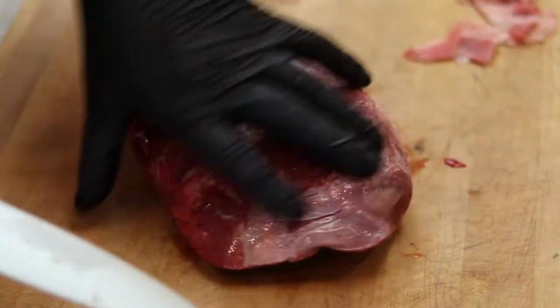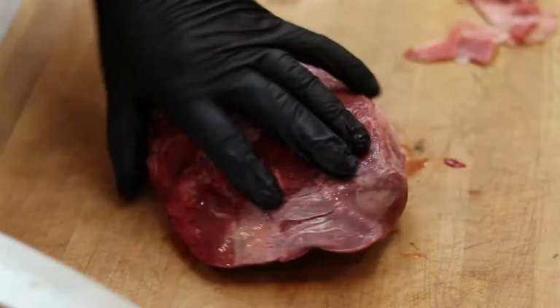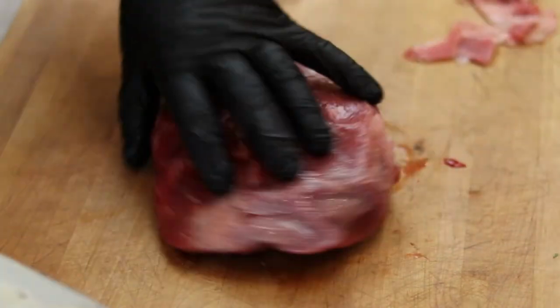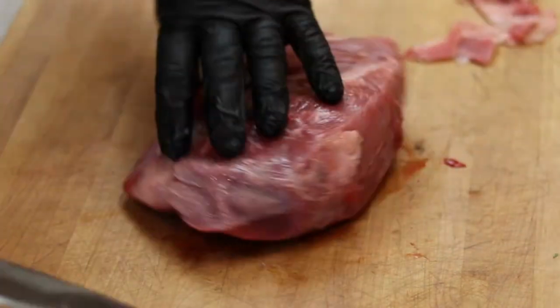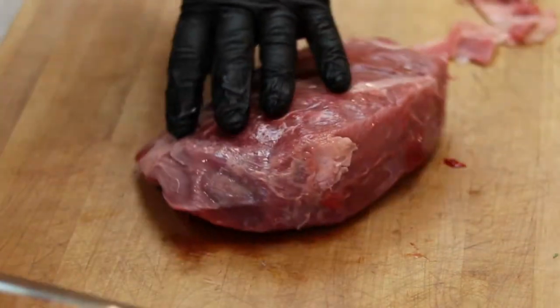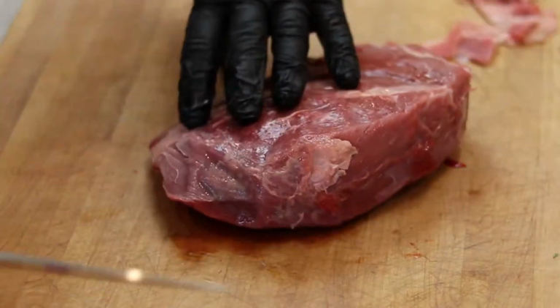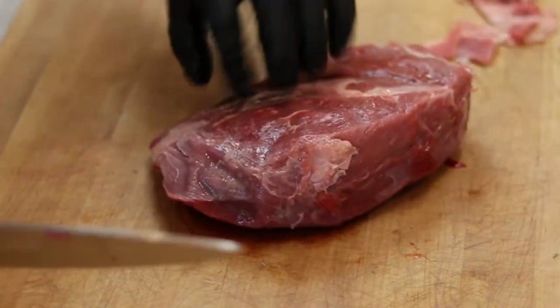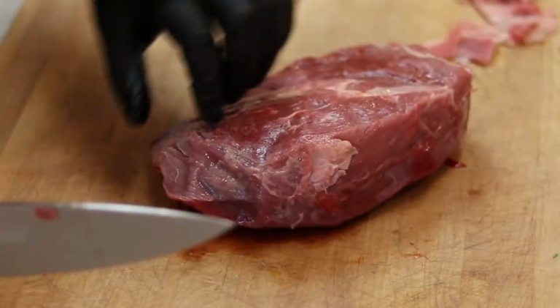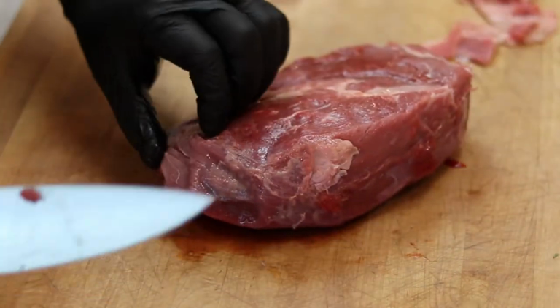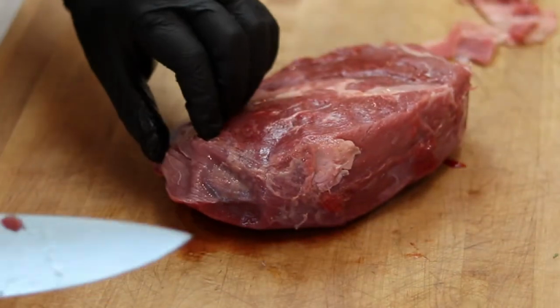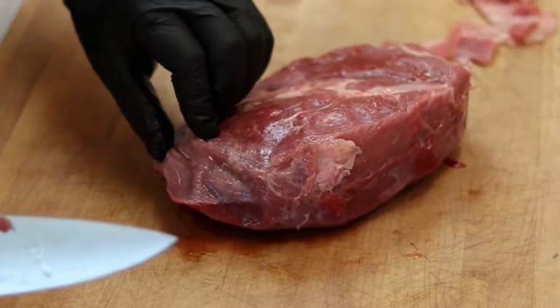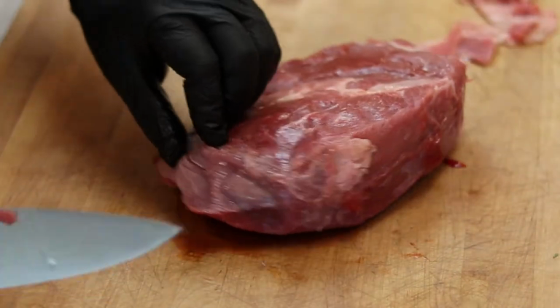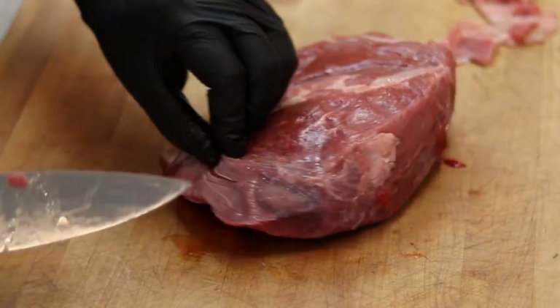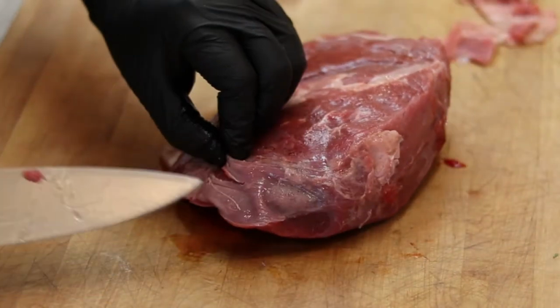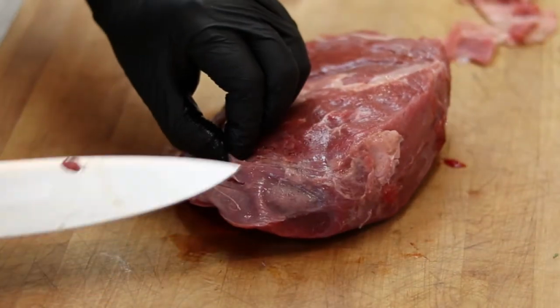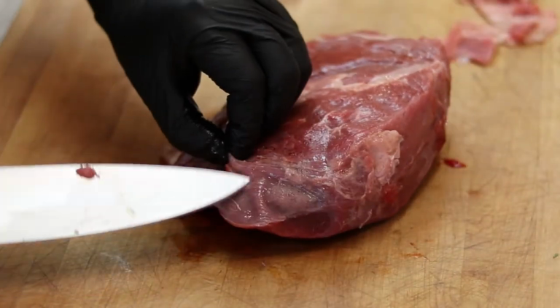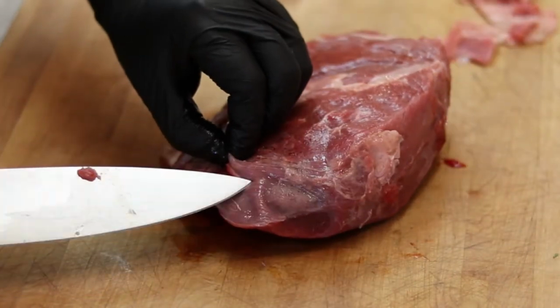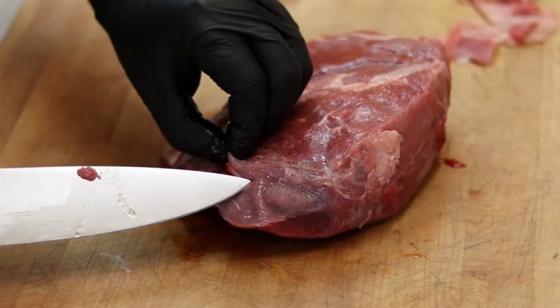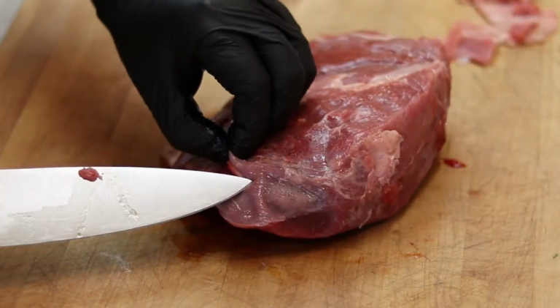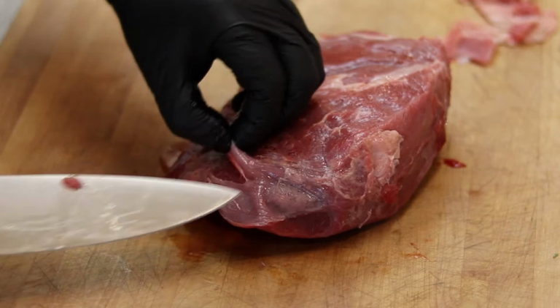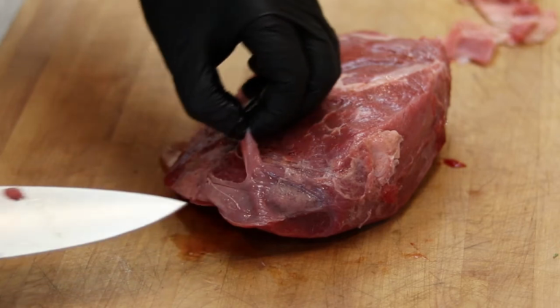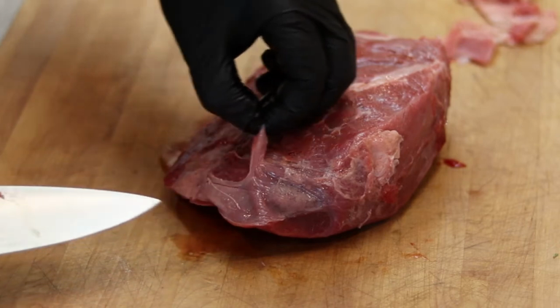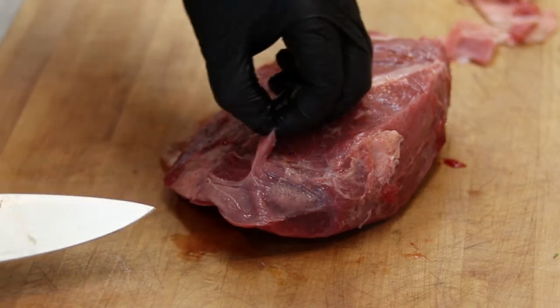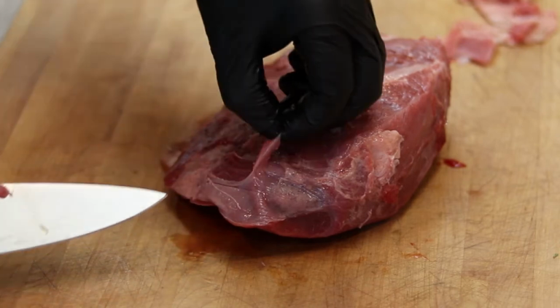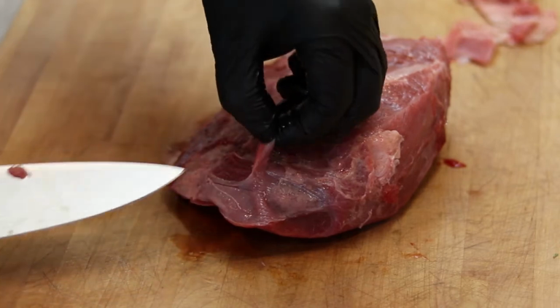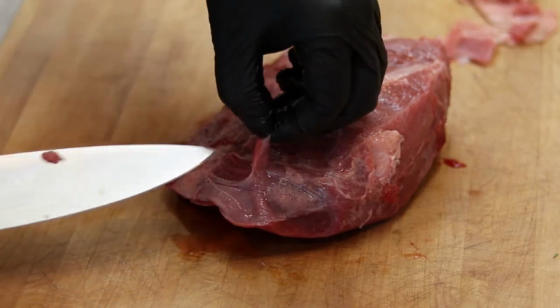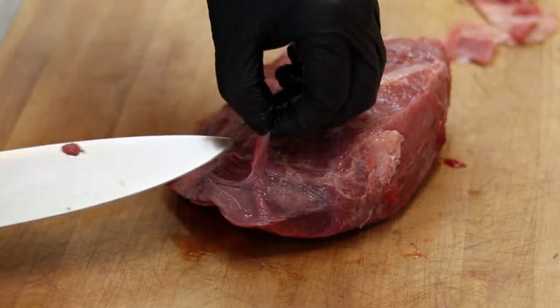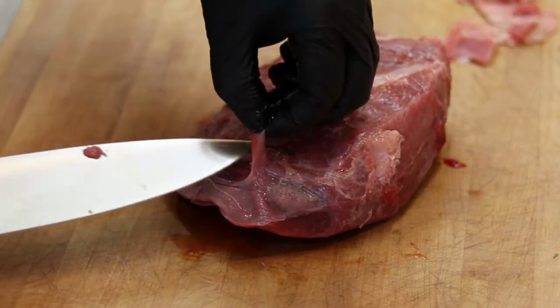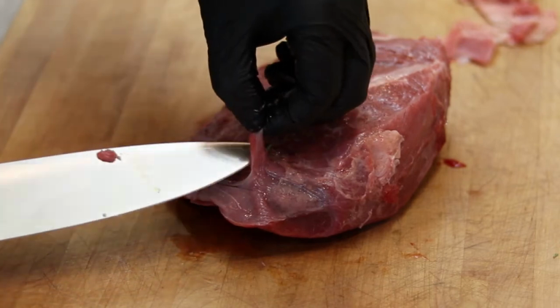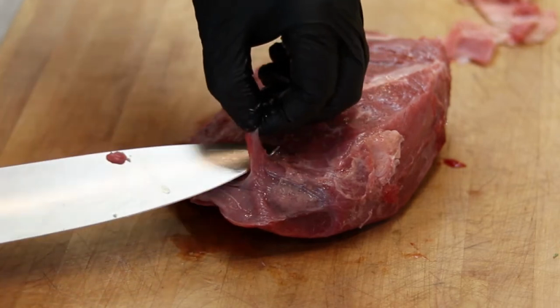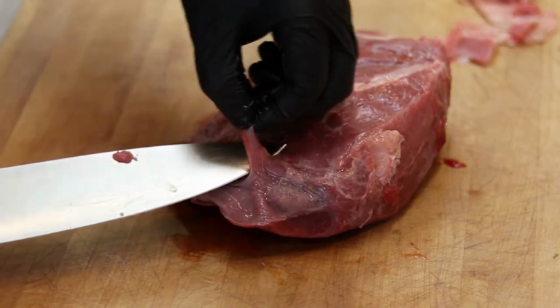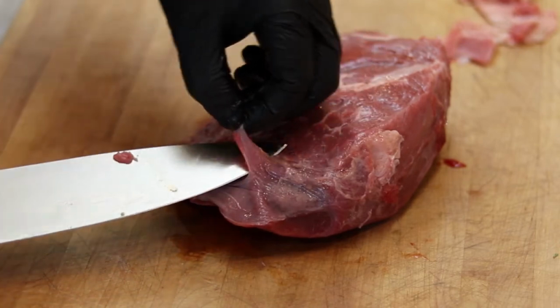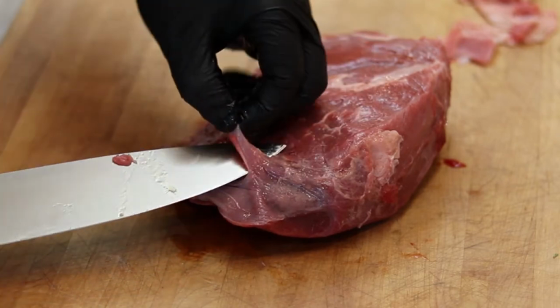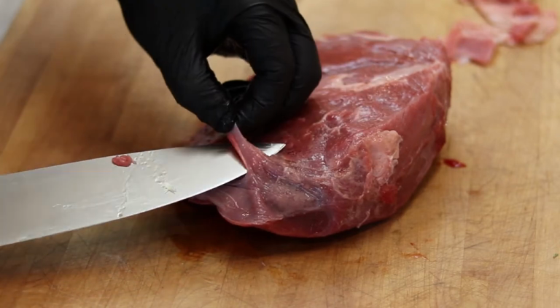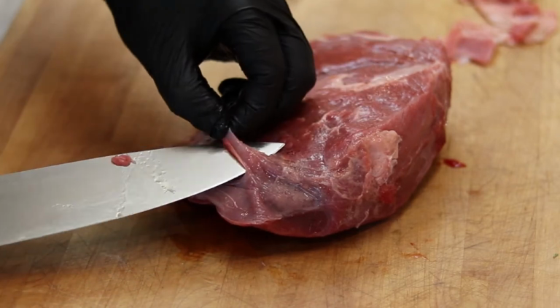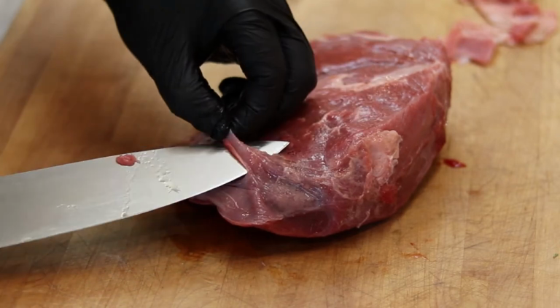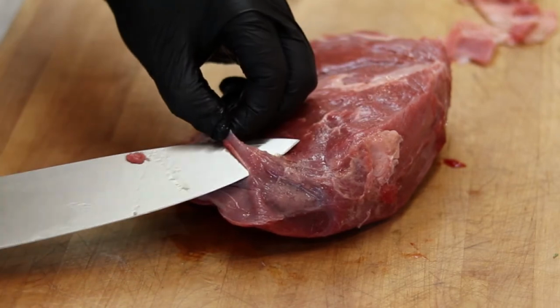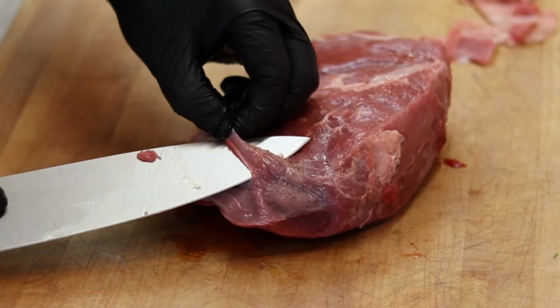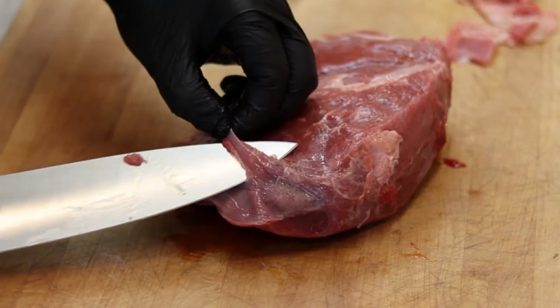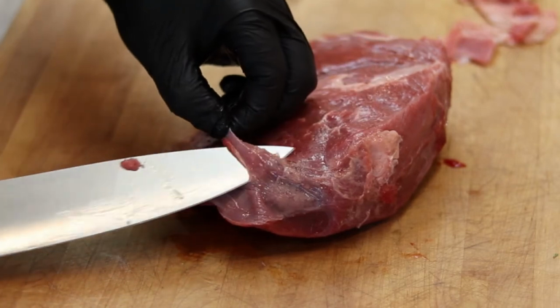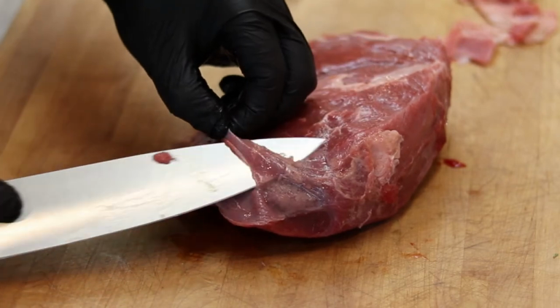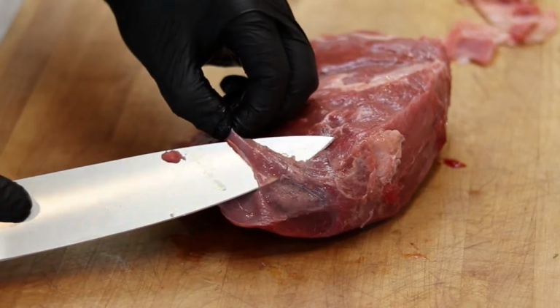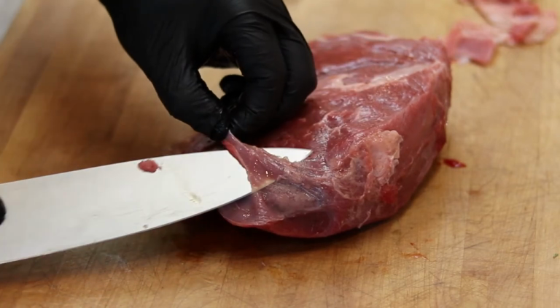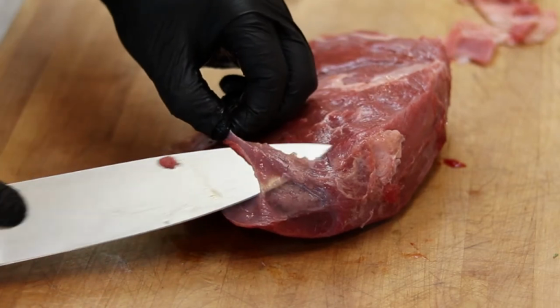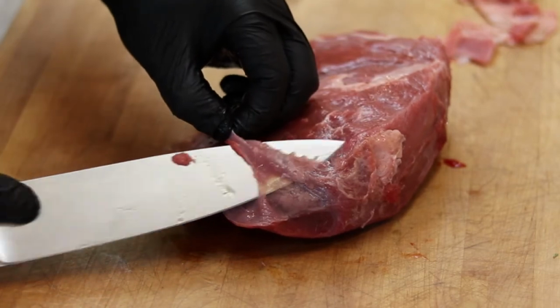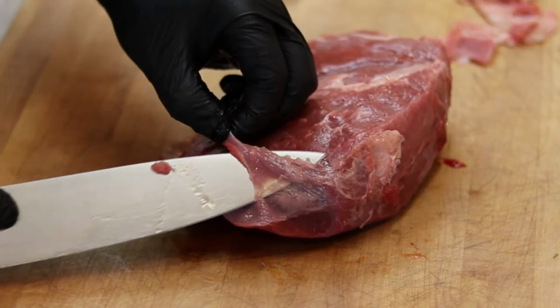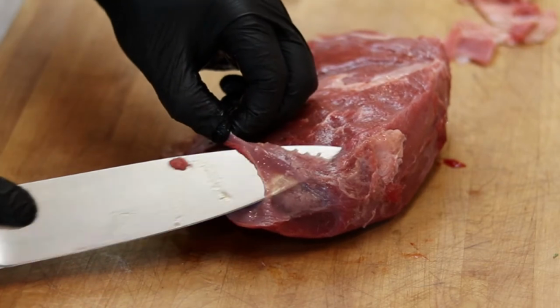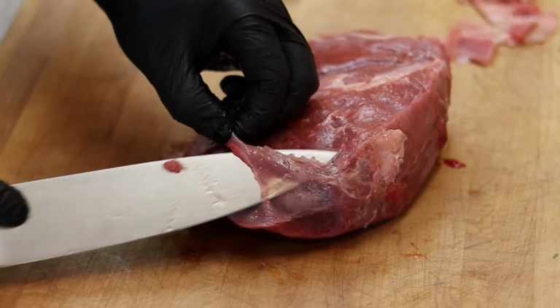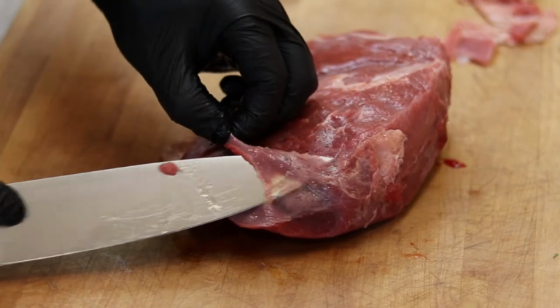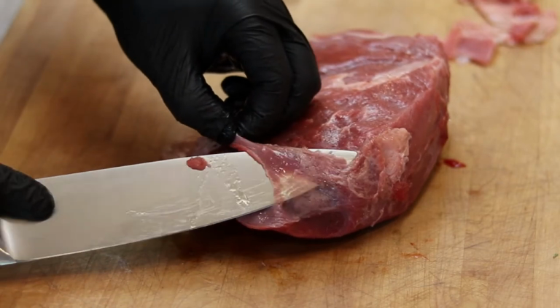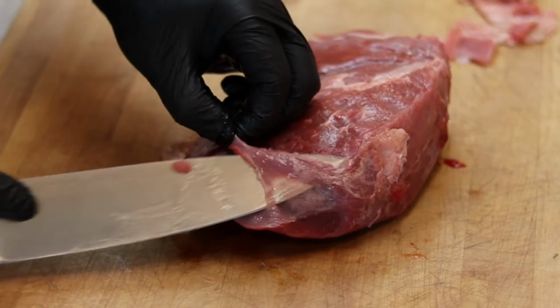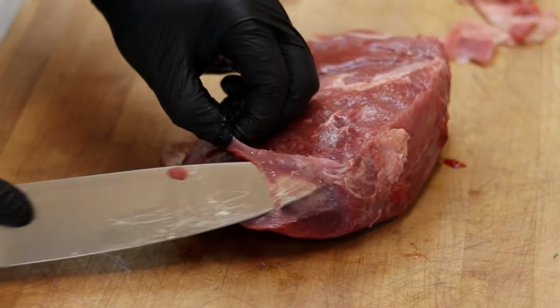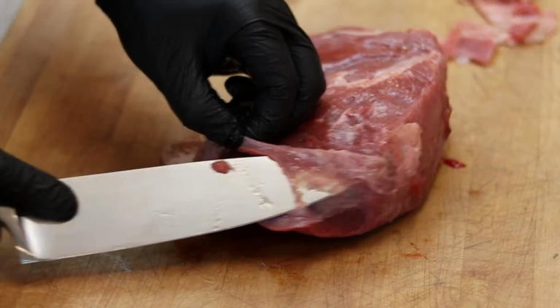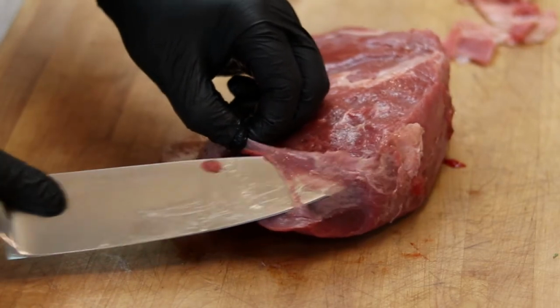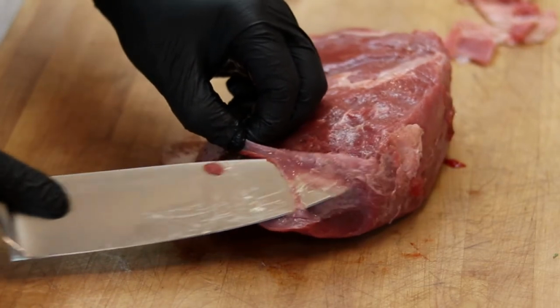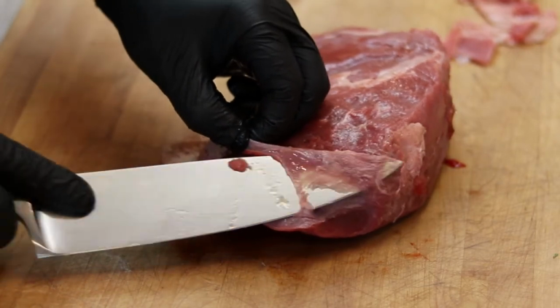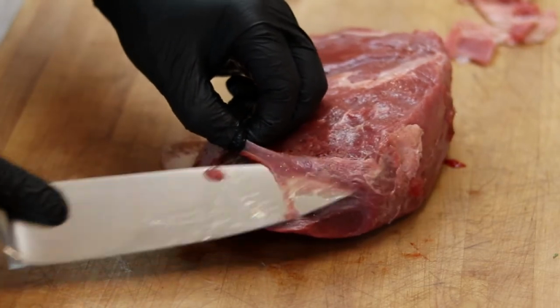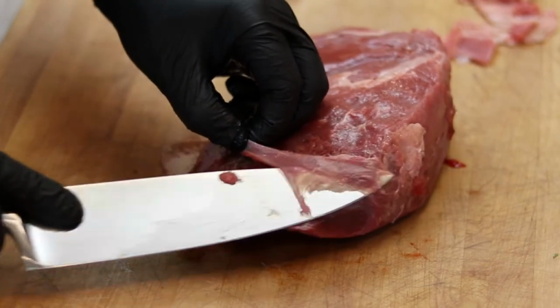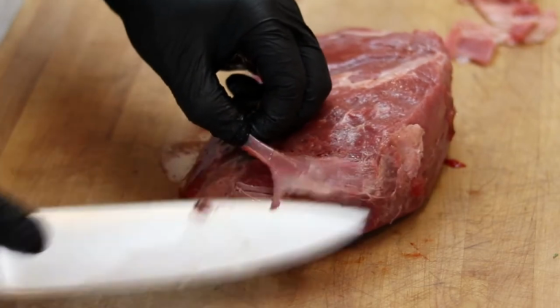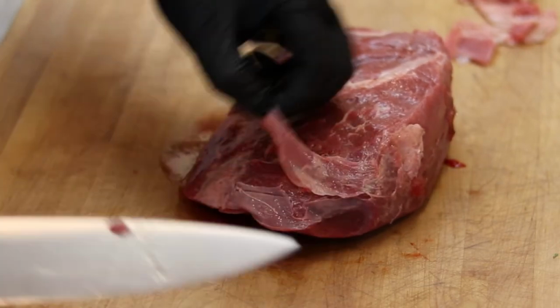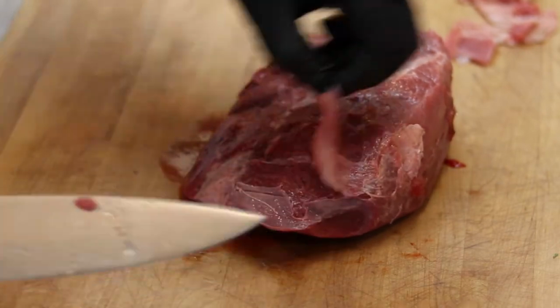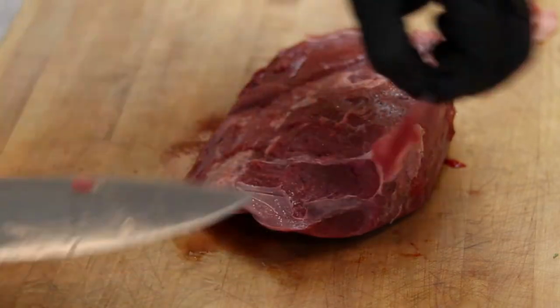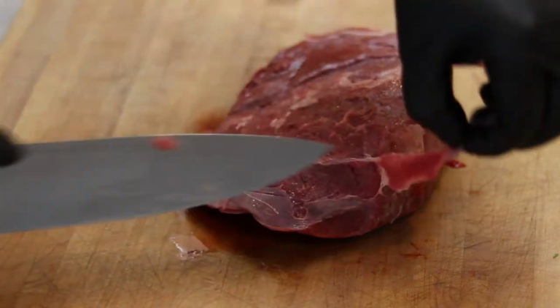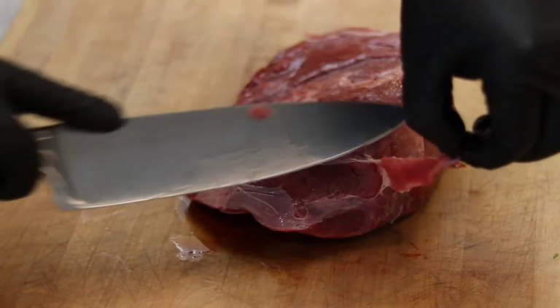So now, this cut has a little bit of silver skin. That's going to make for a really chewy bite, so be sure to go ahead and get rid of it.